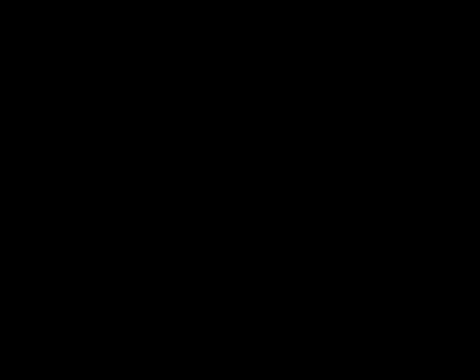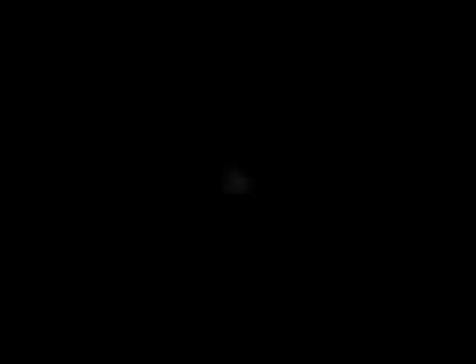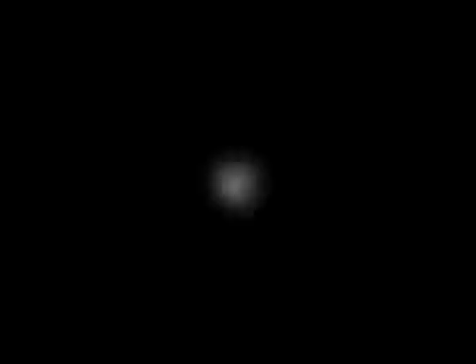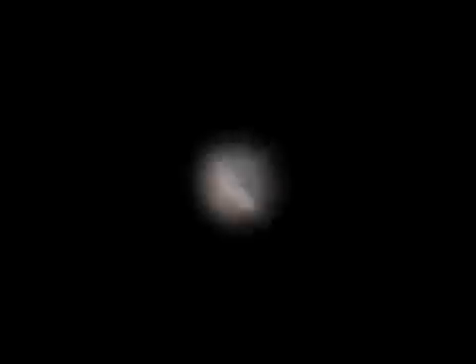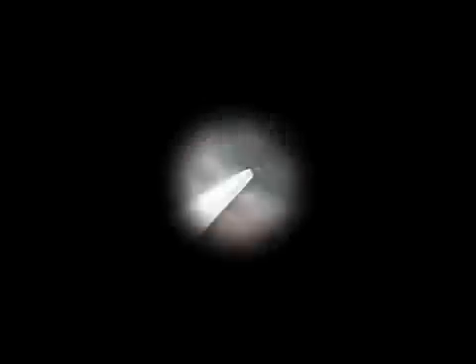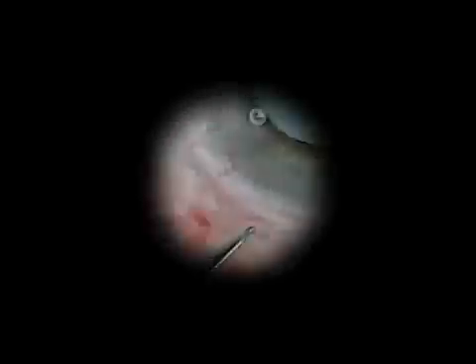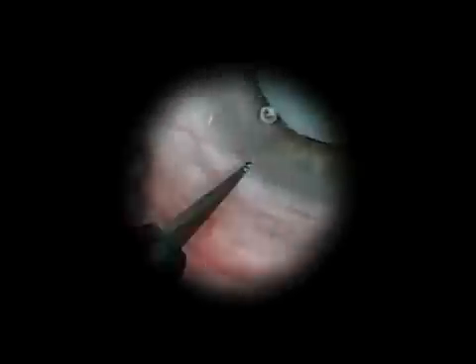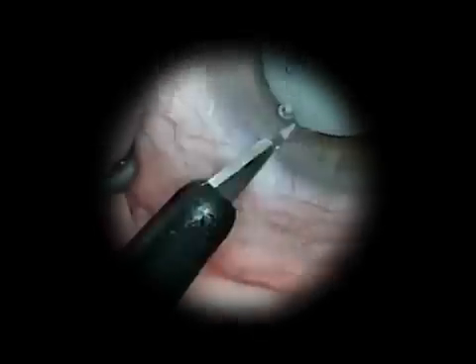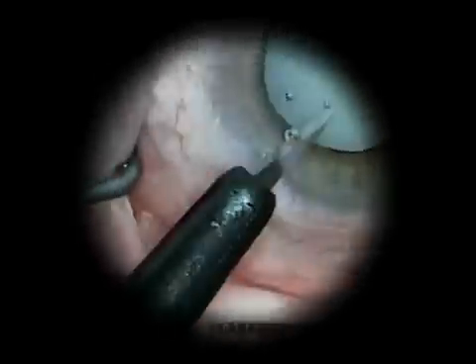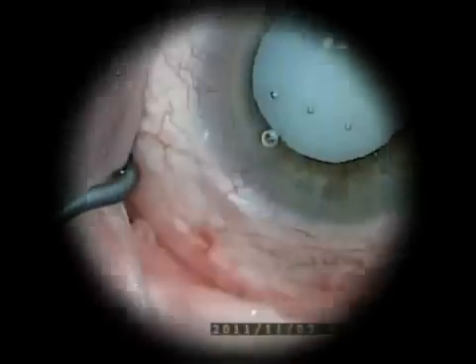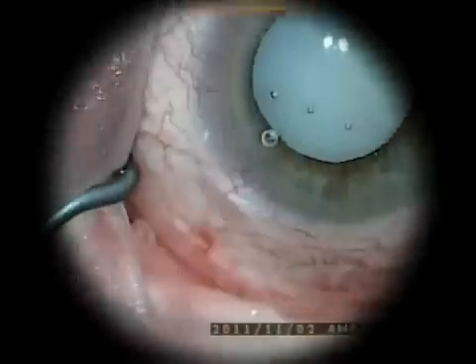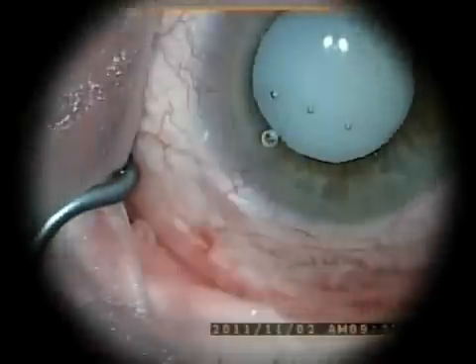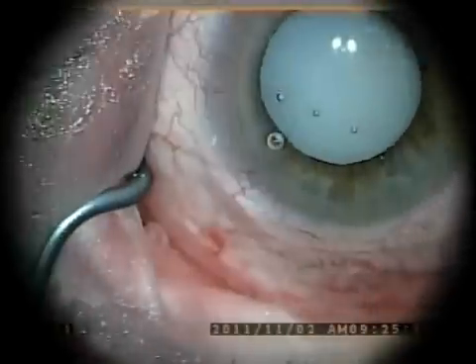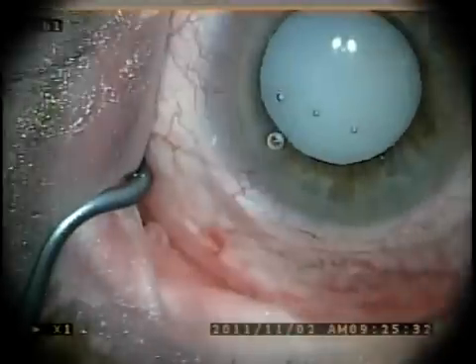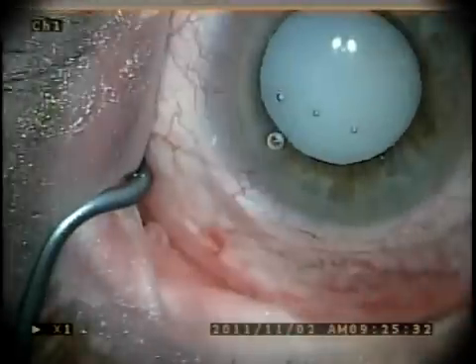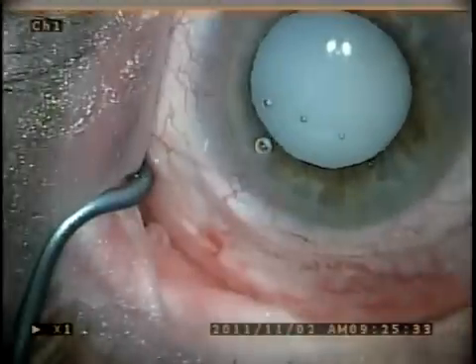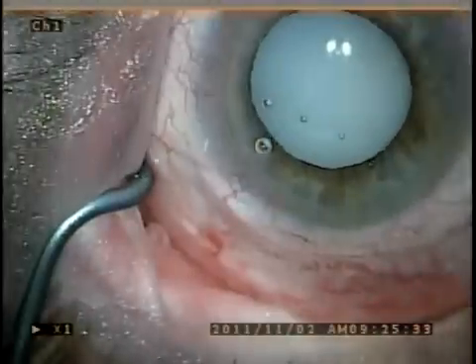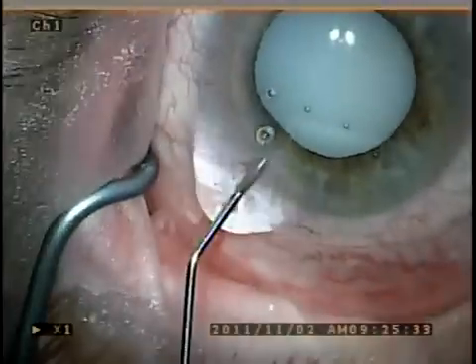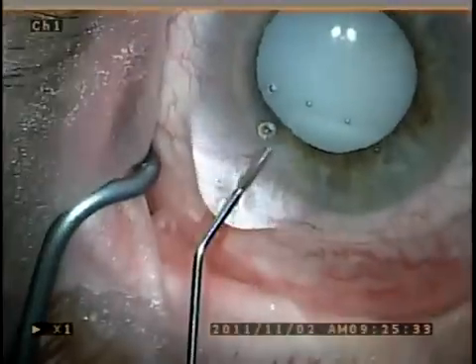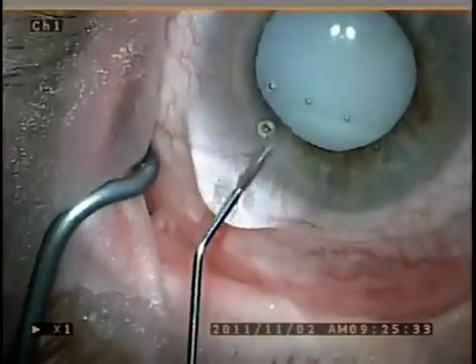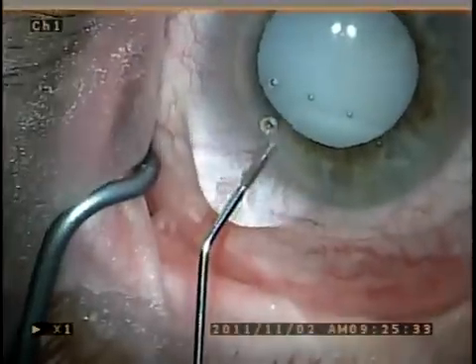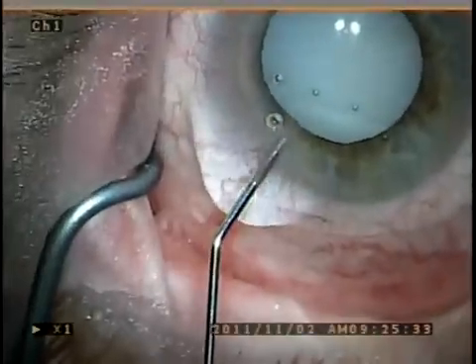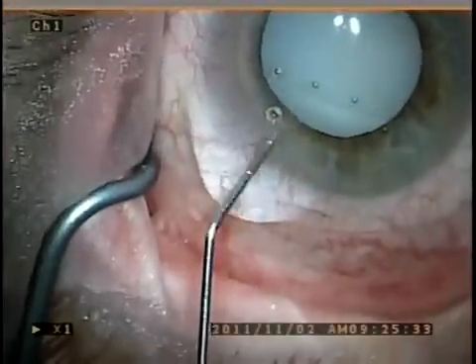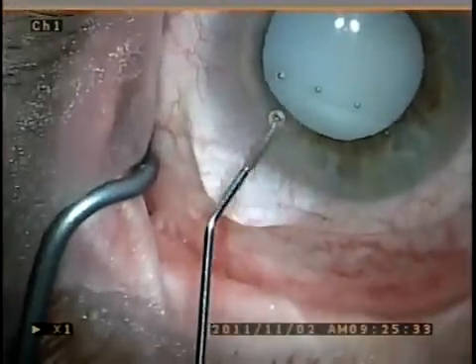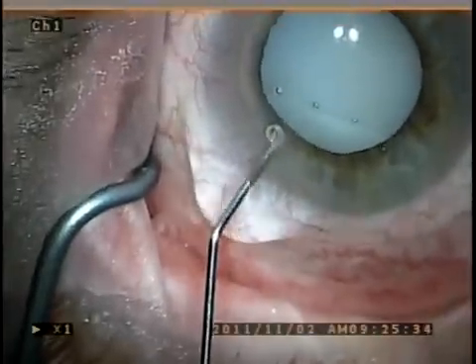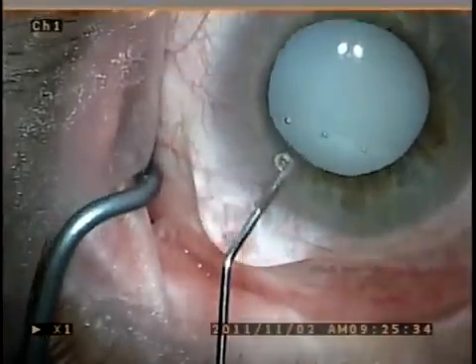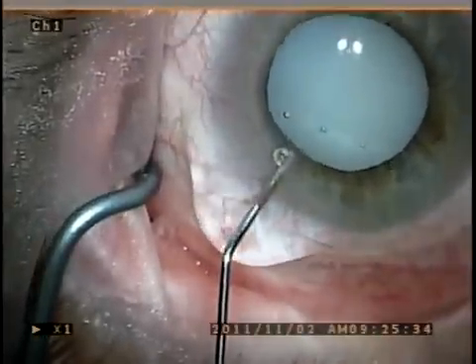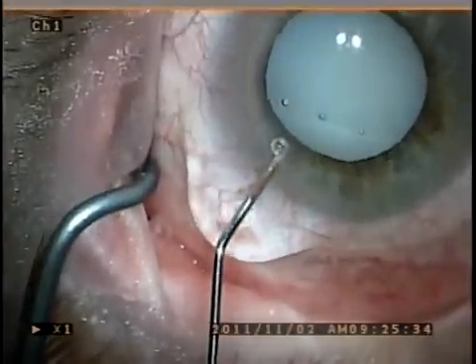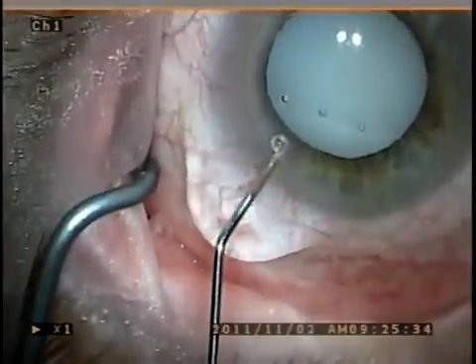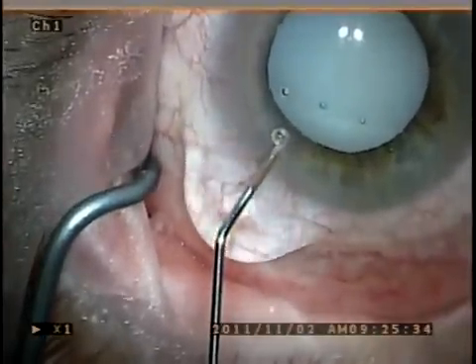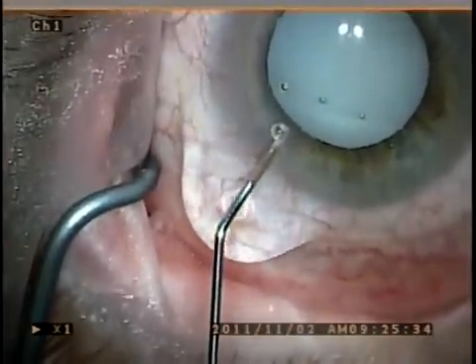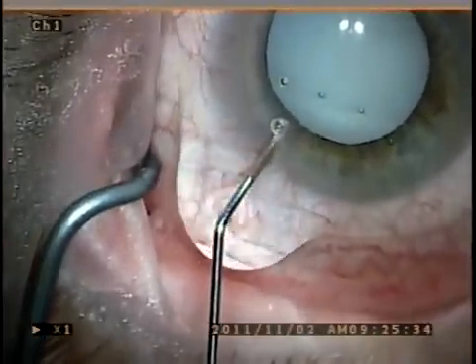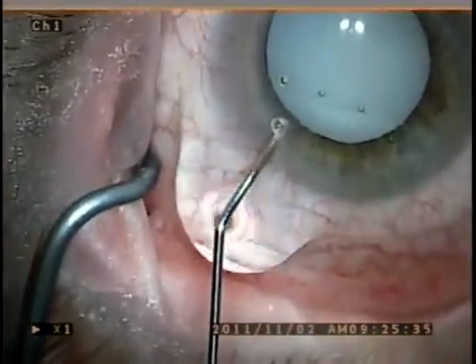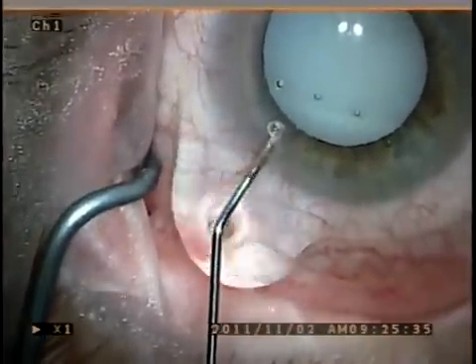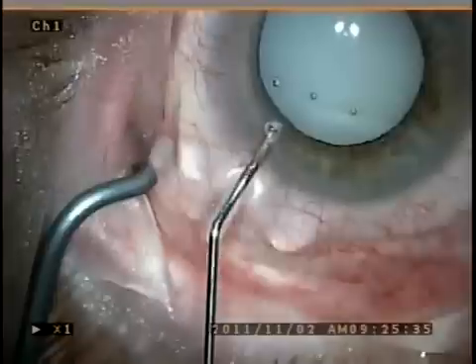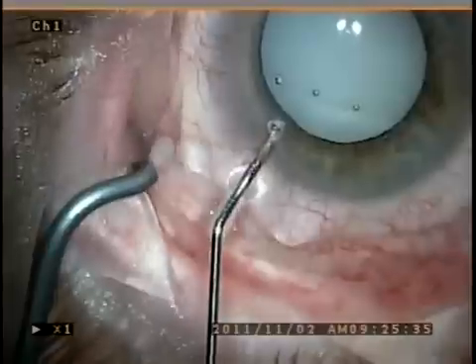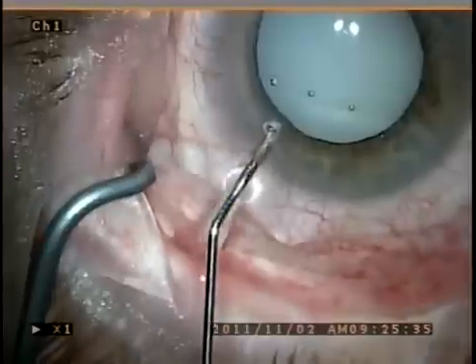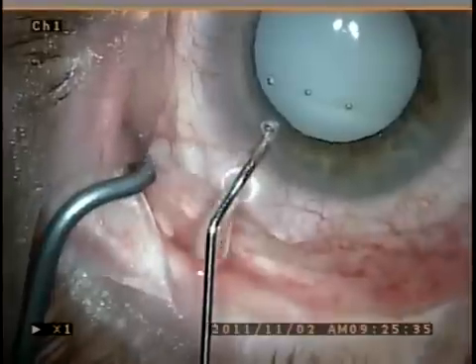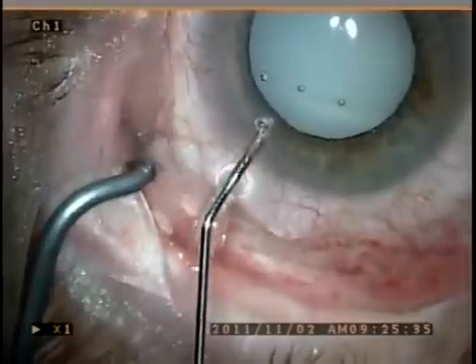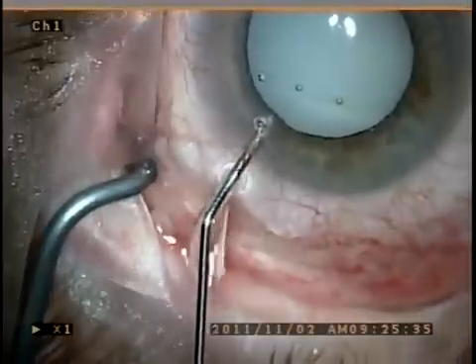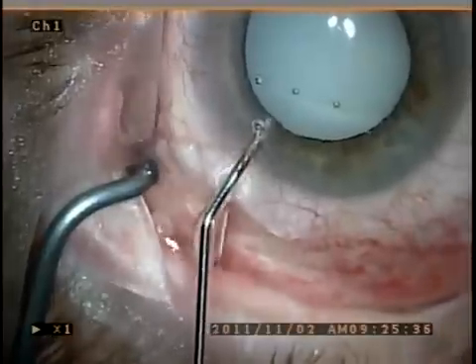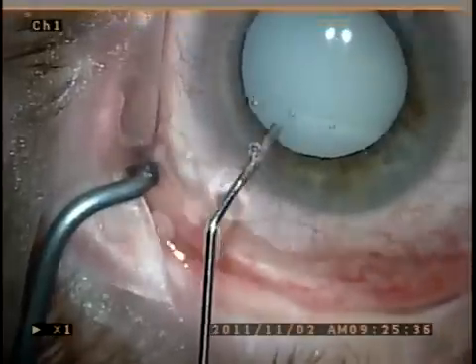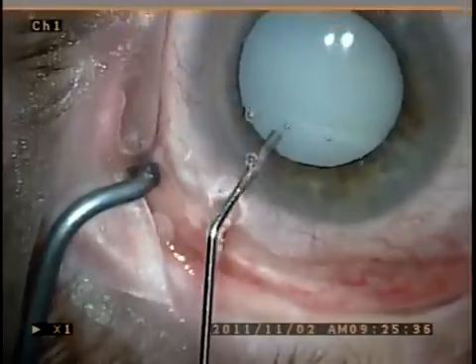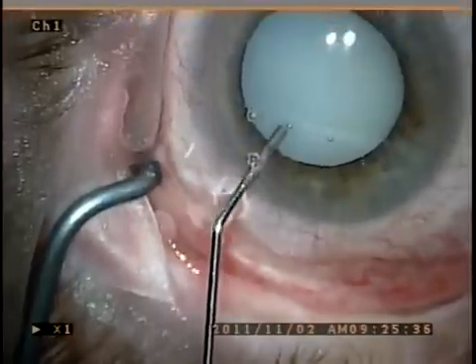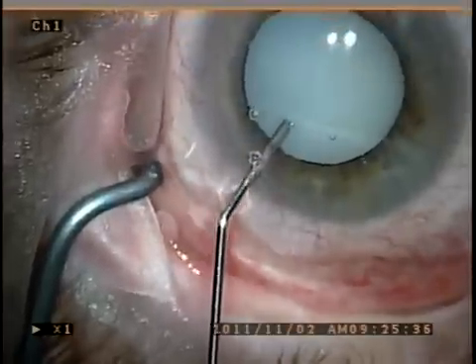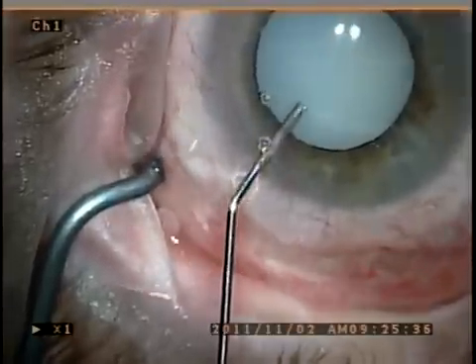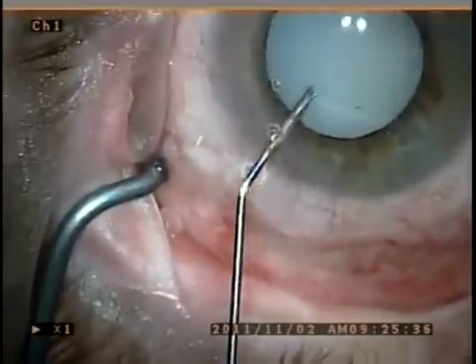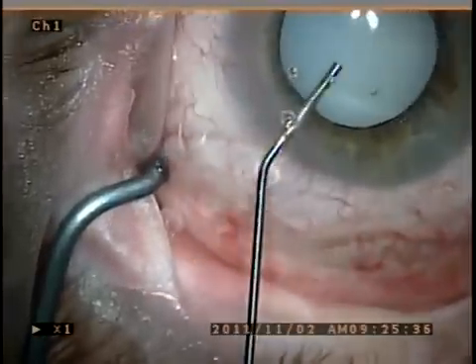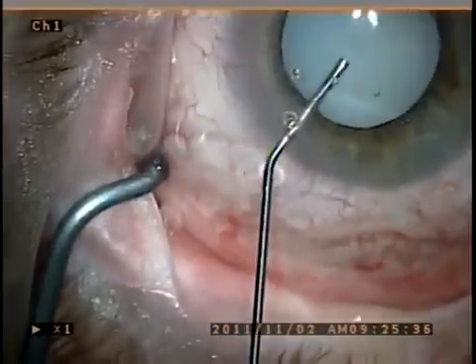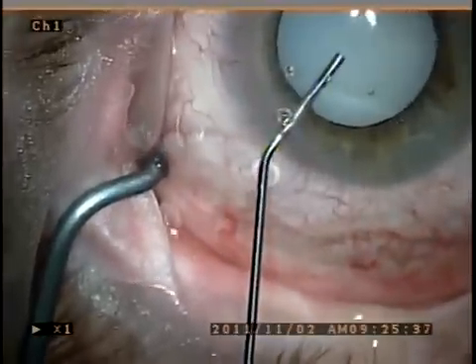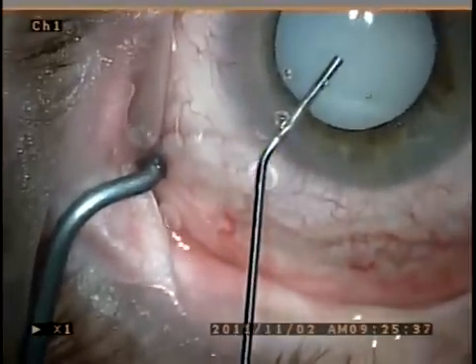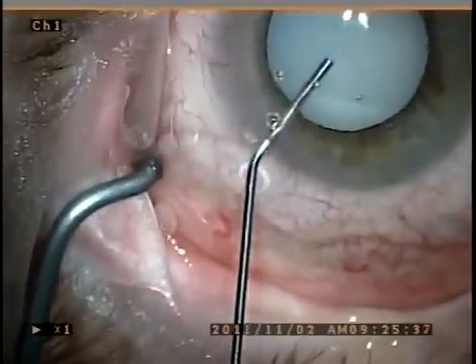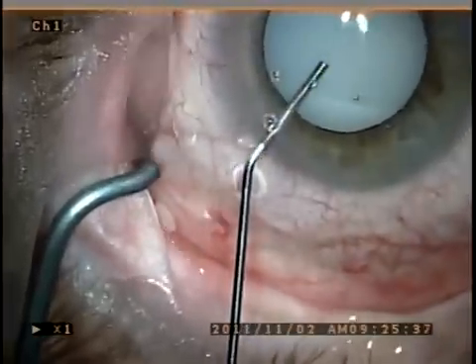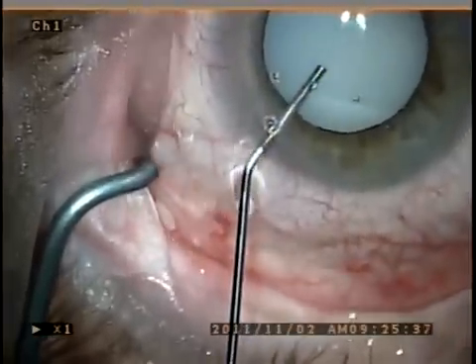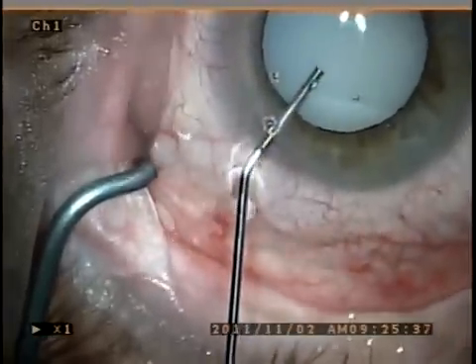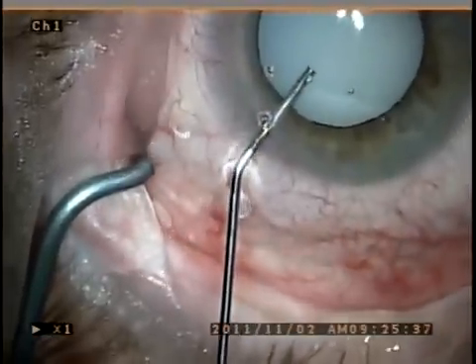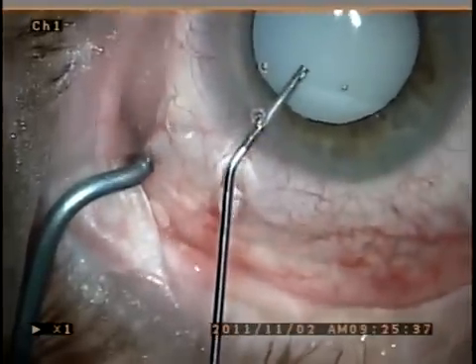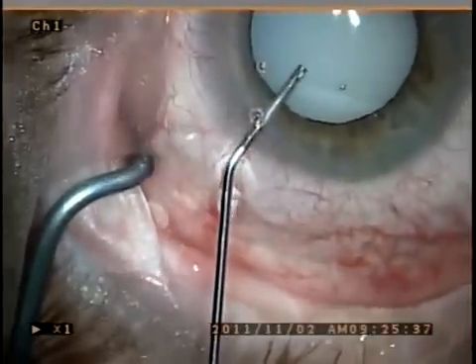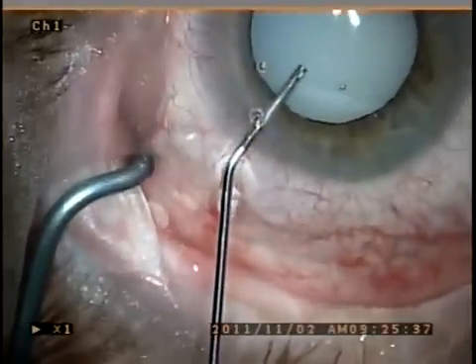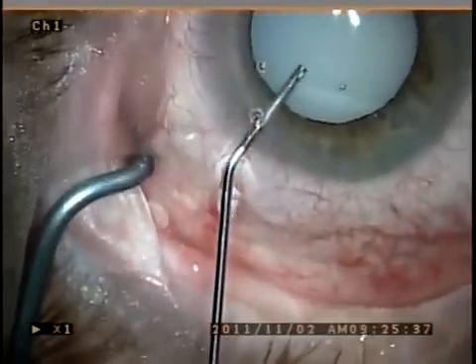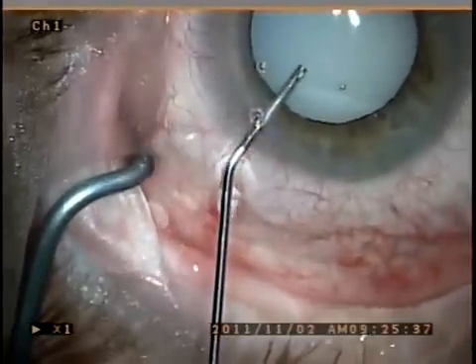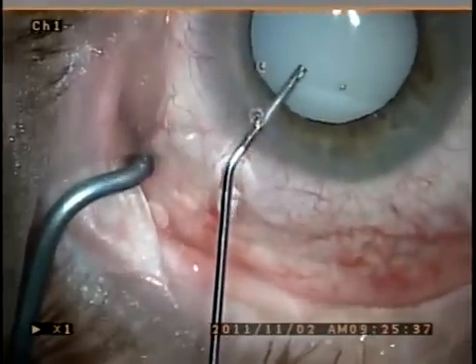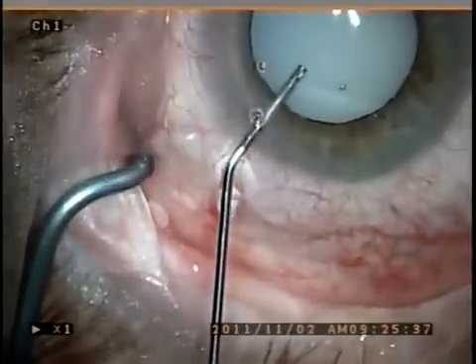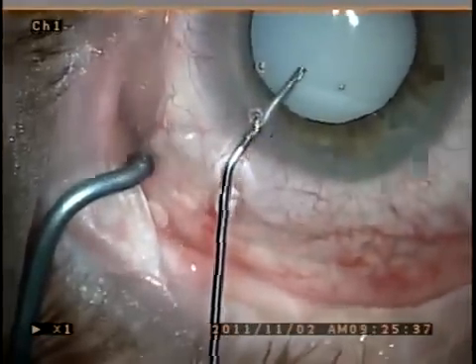This is Dr. Sidney Tyson, and I would like to share with you a video of the phacoemulsification of a dense mature cataract.